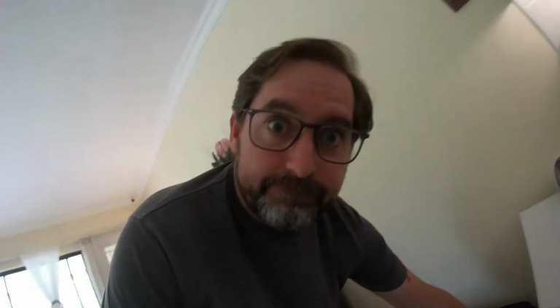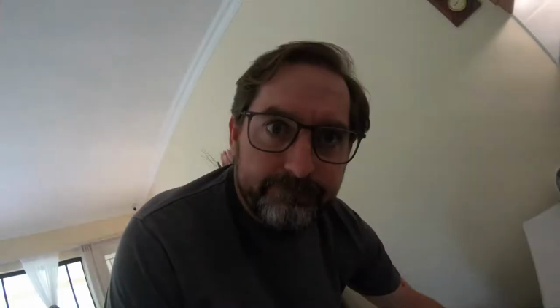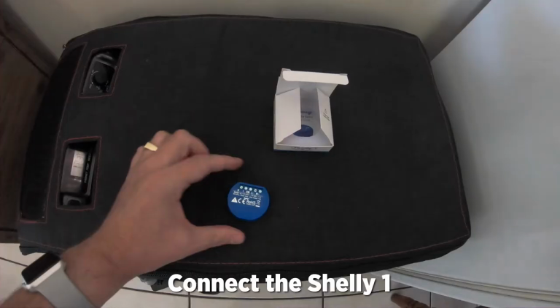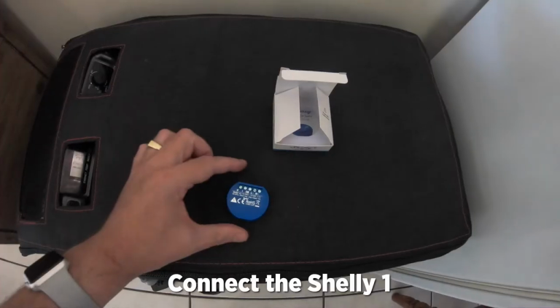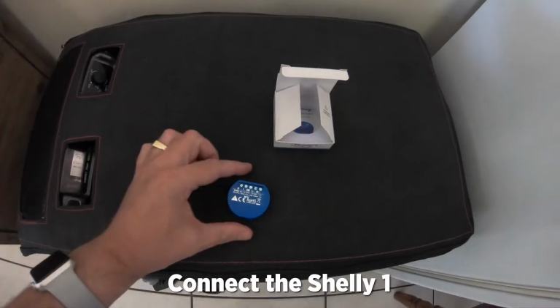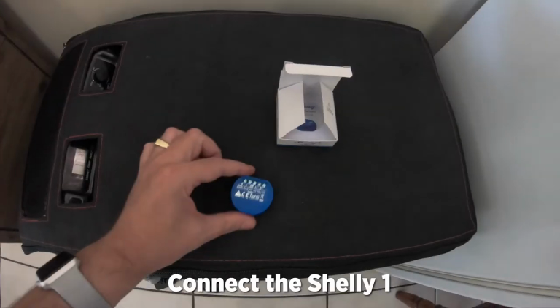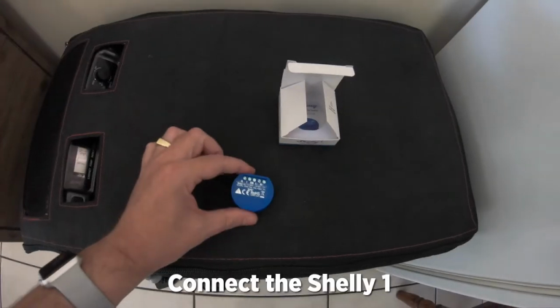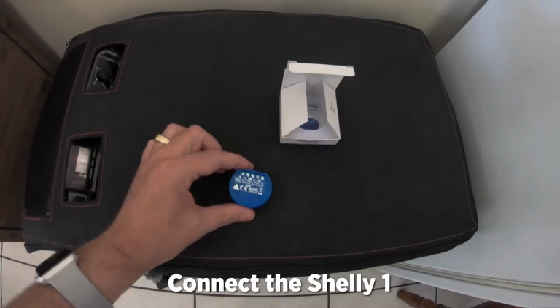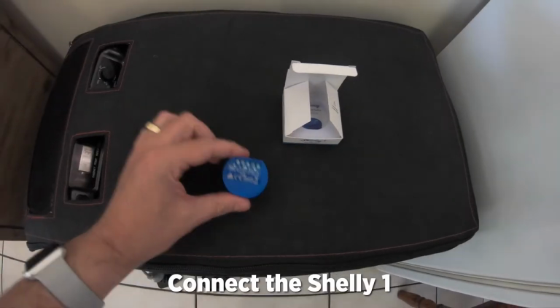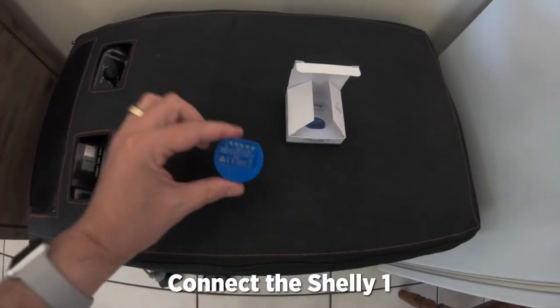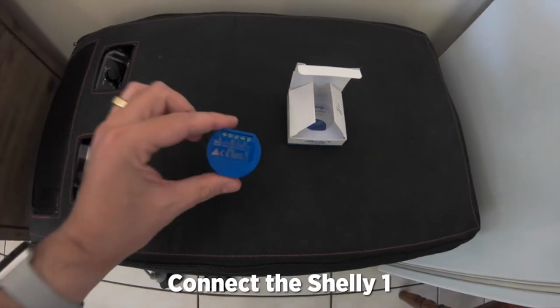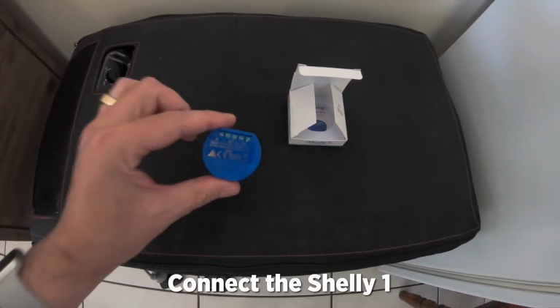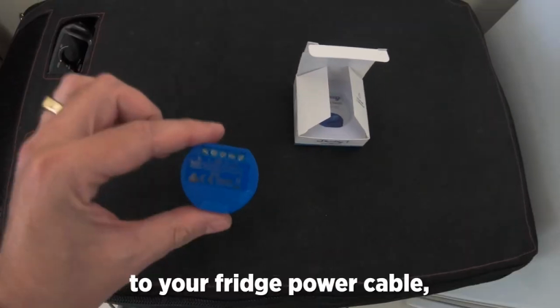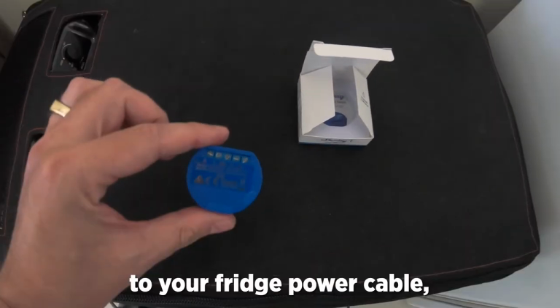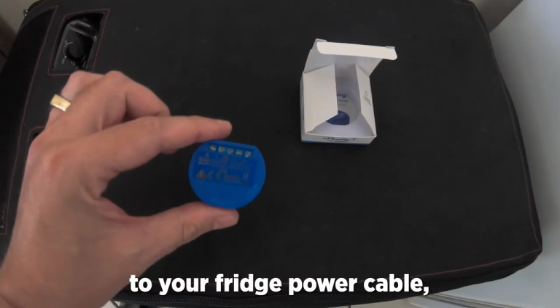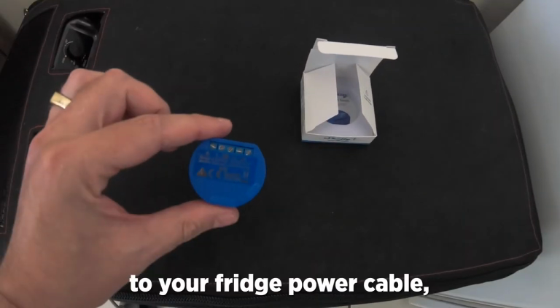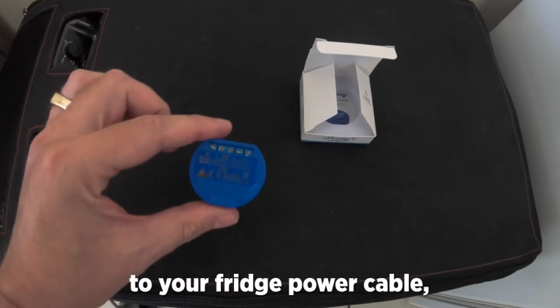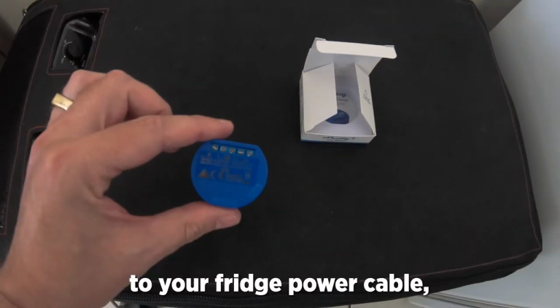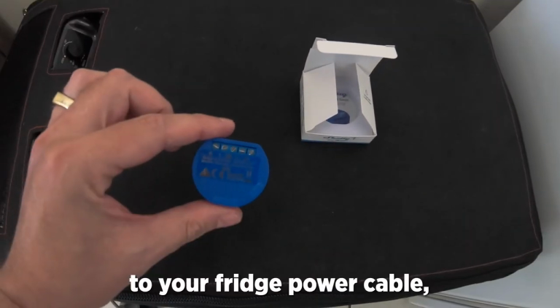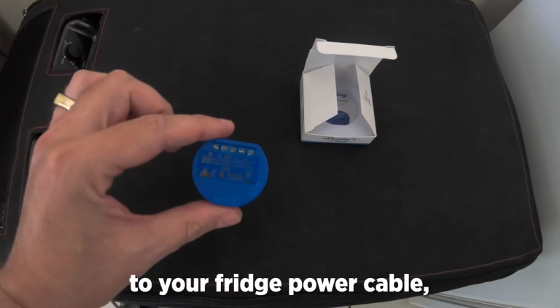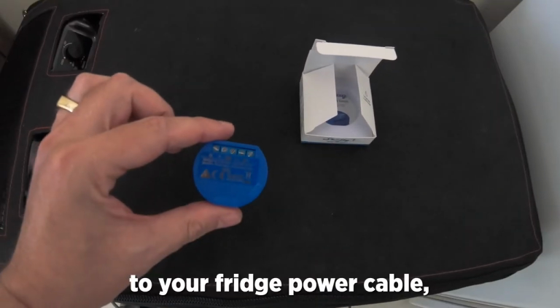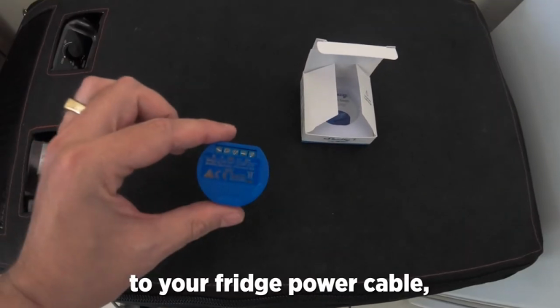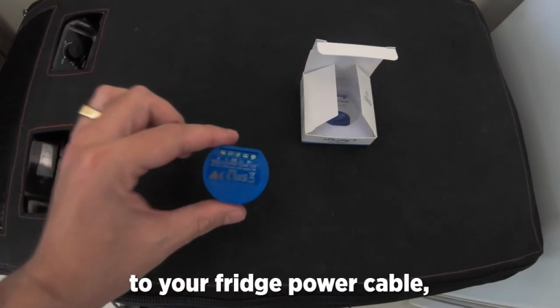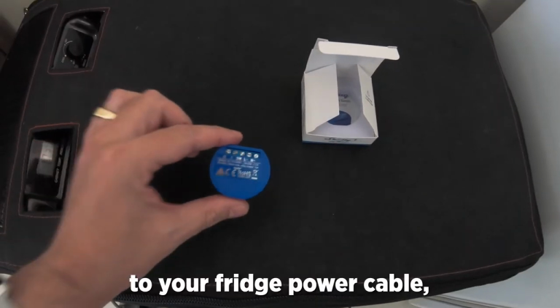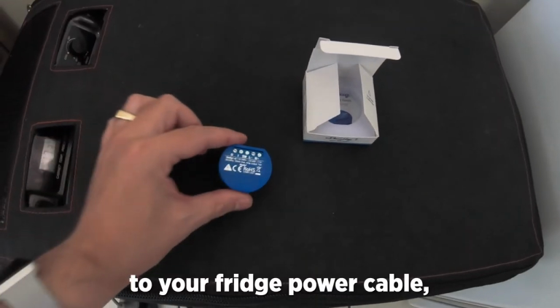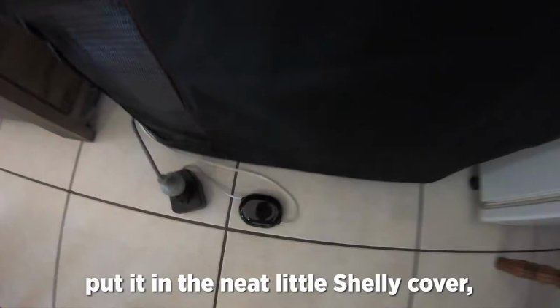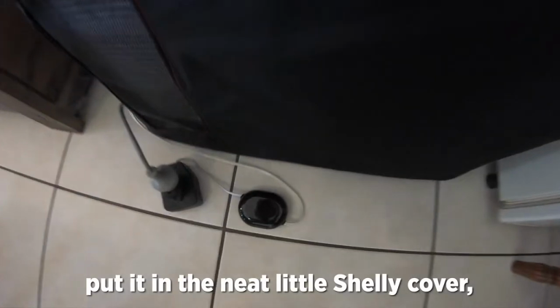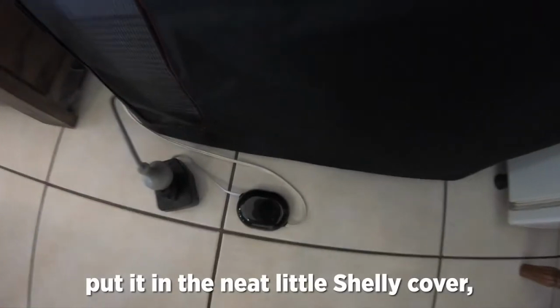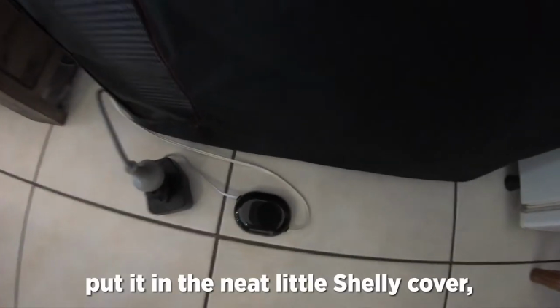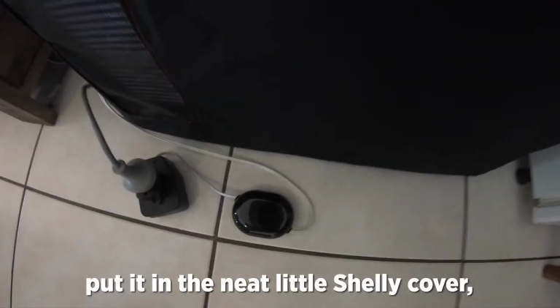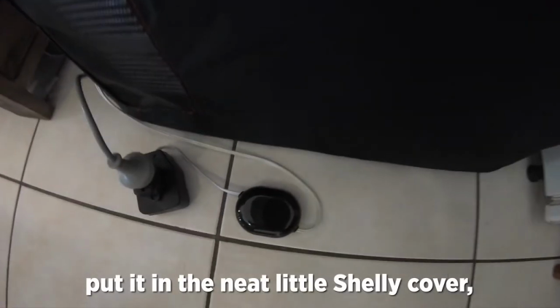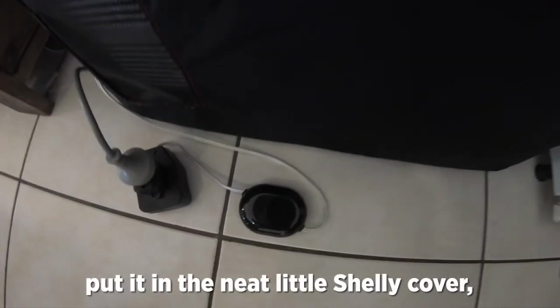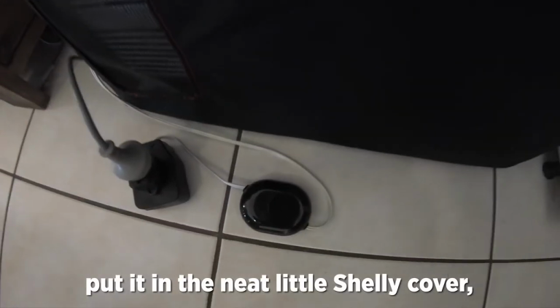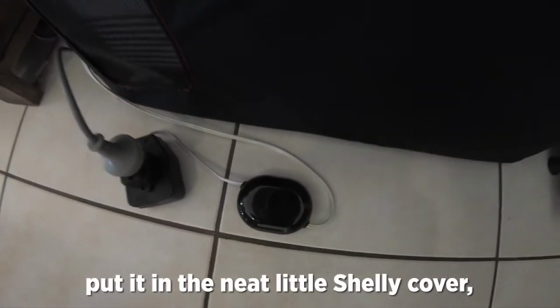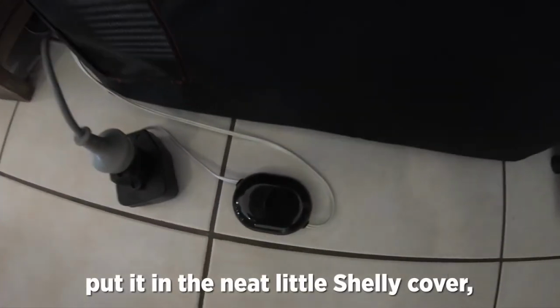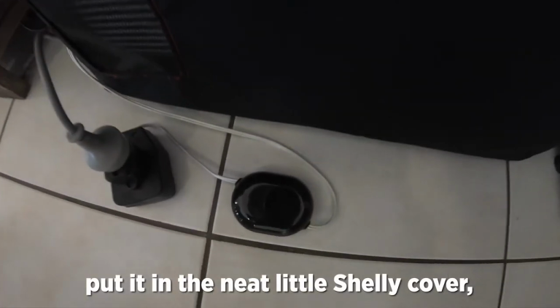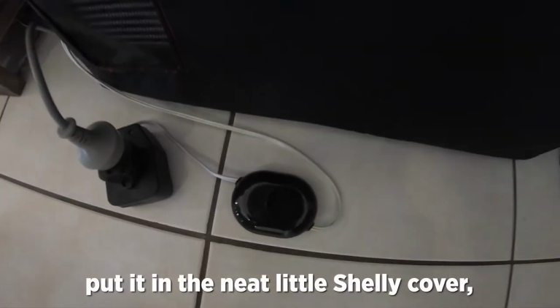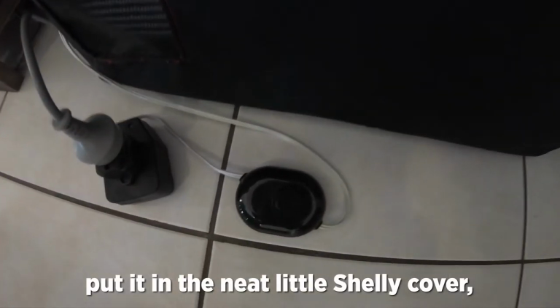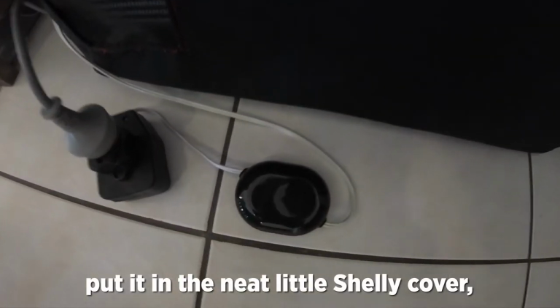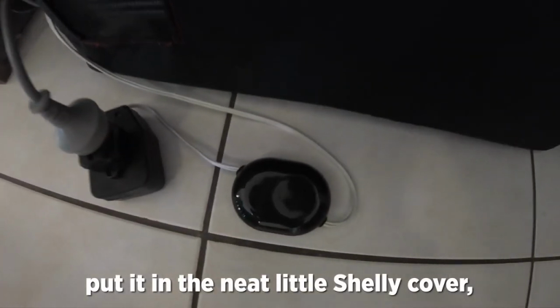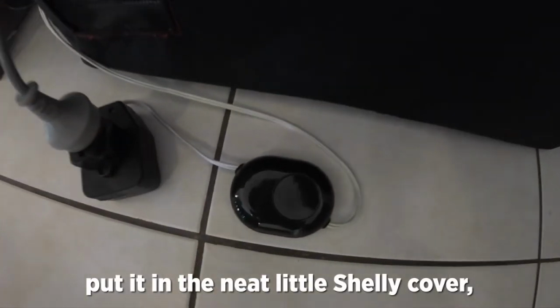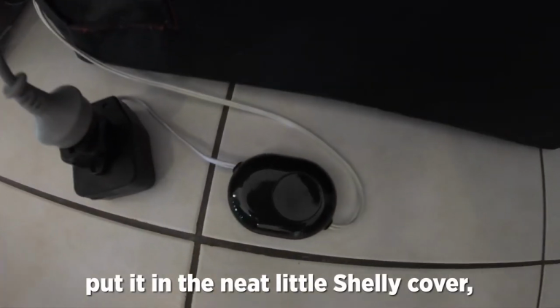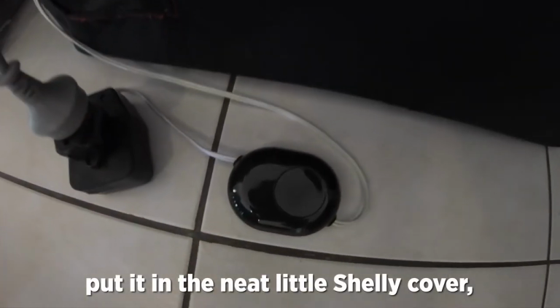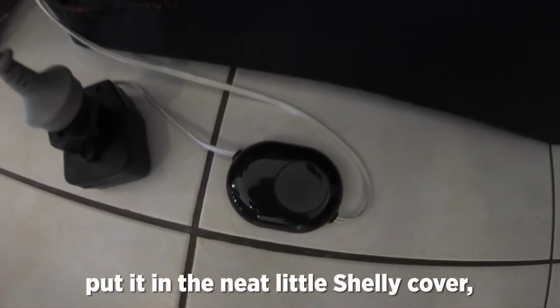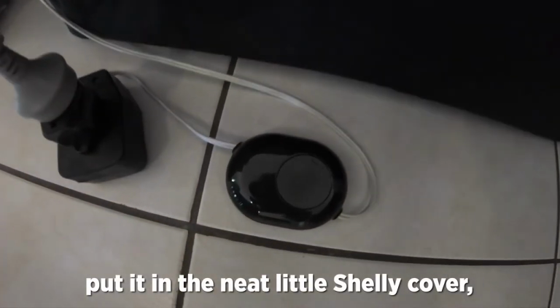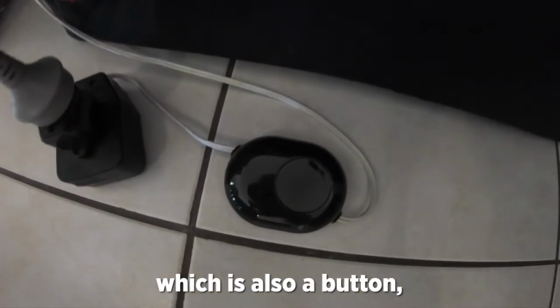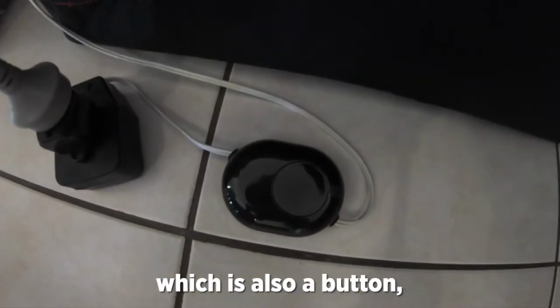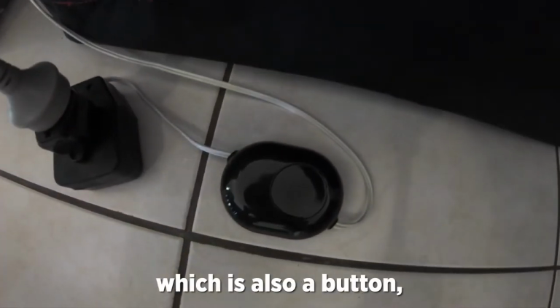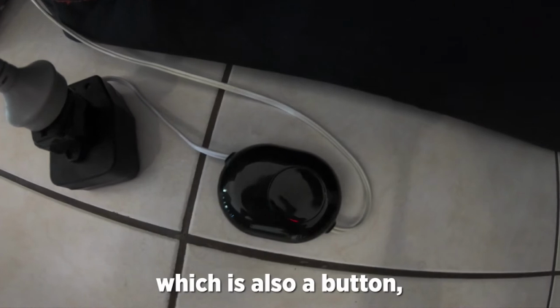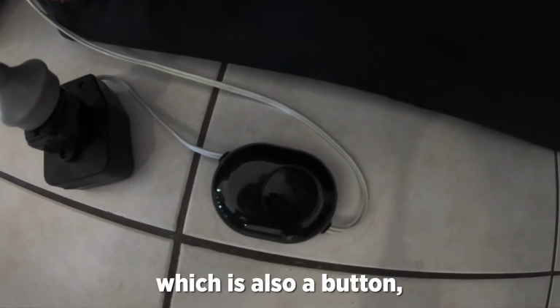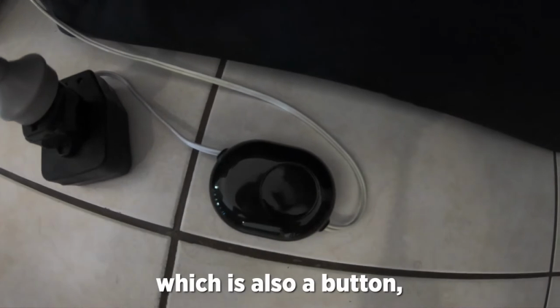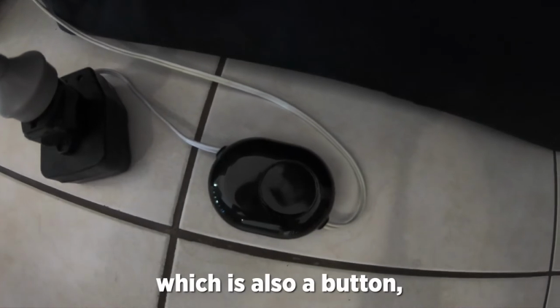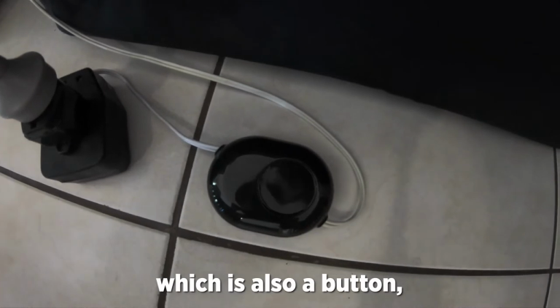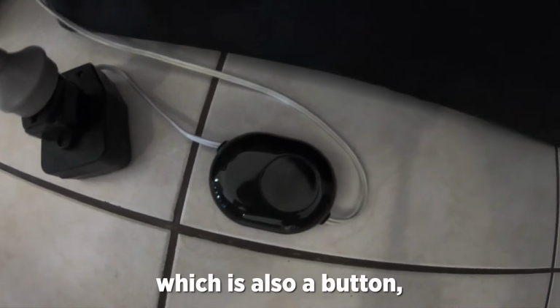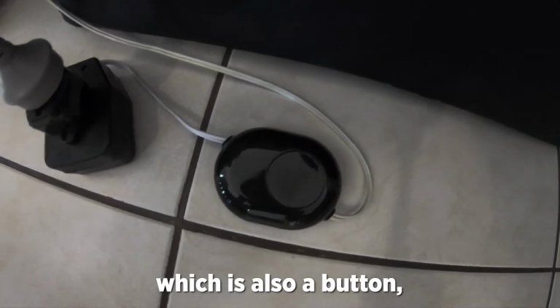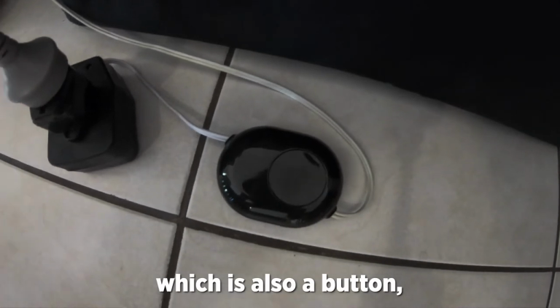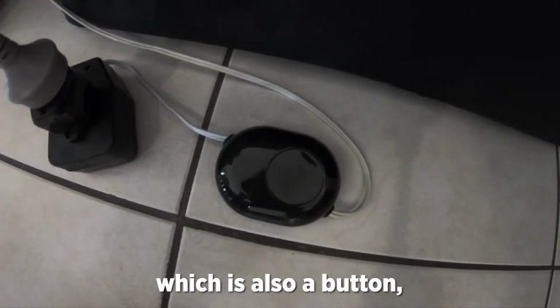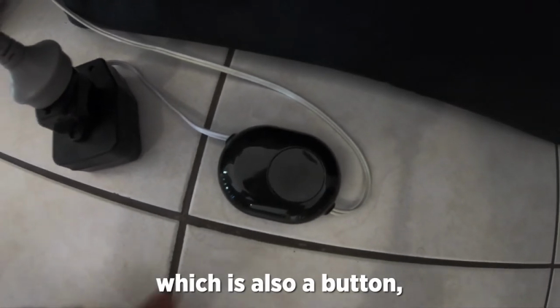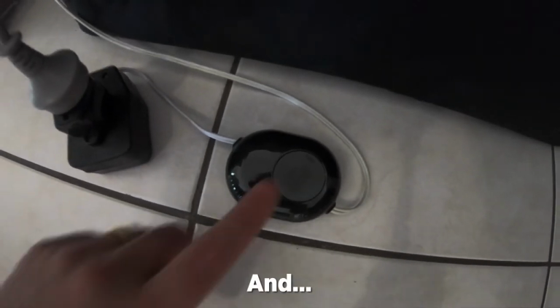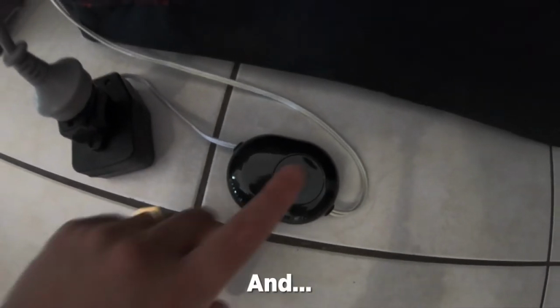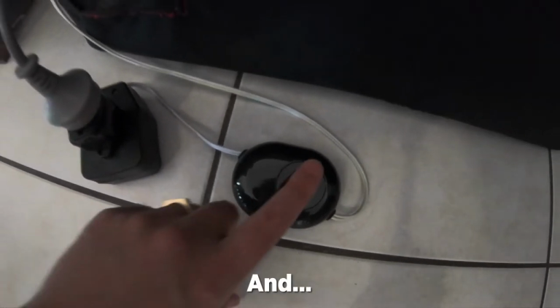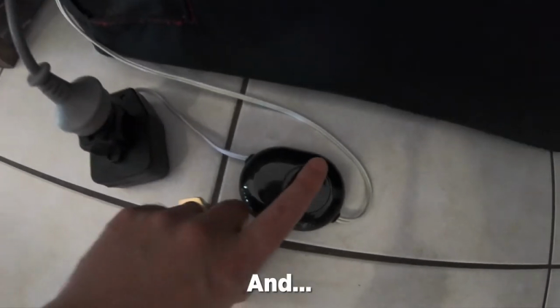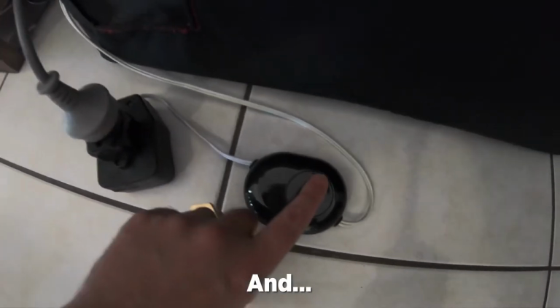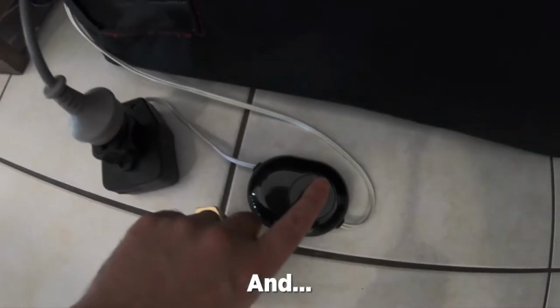Connect the Shelly One to your fridge power cable, put it in the neat little Shelly Cover which is also a button.